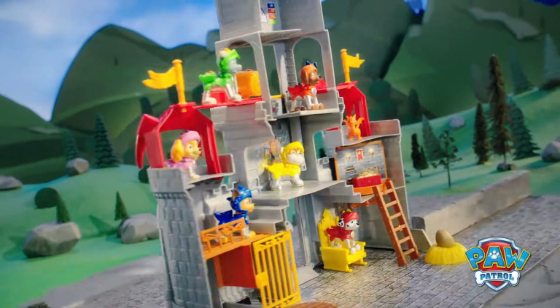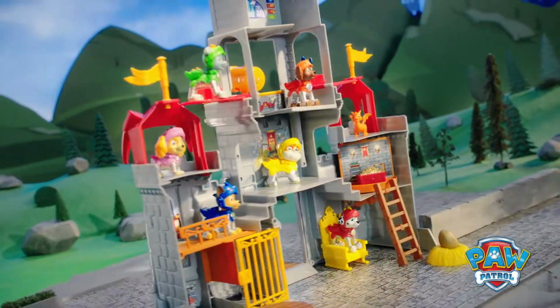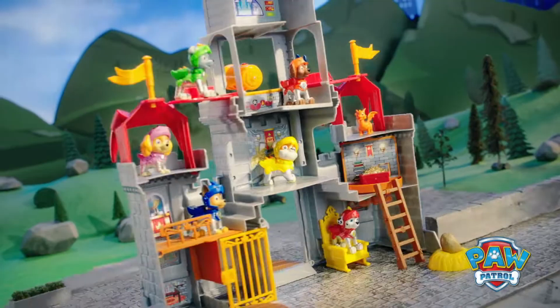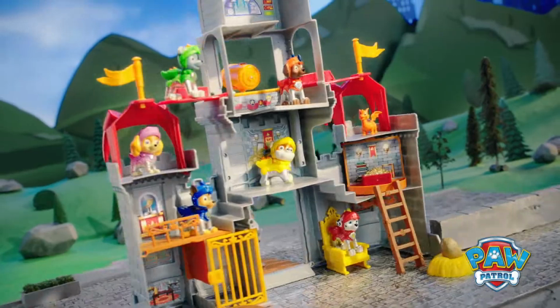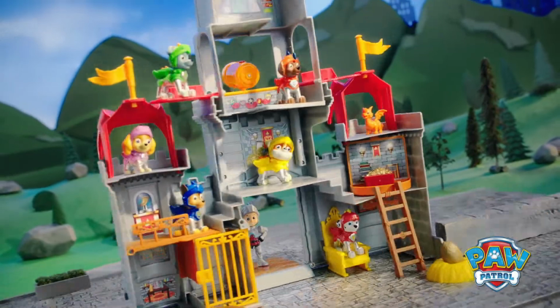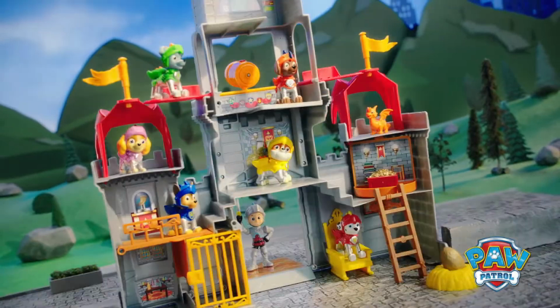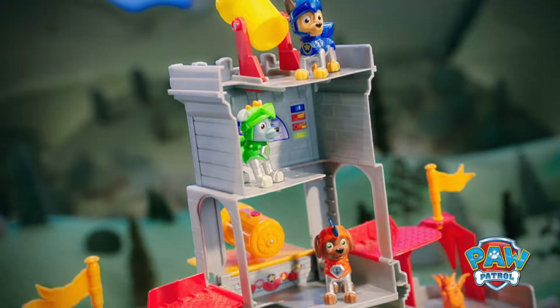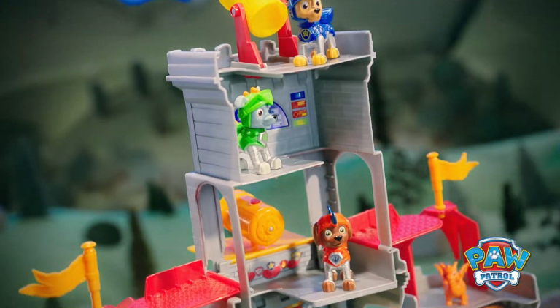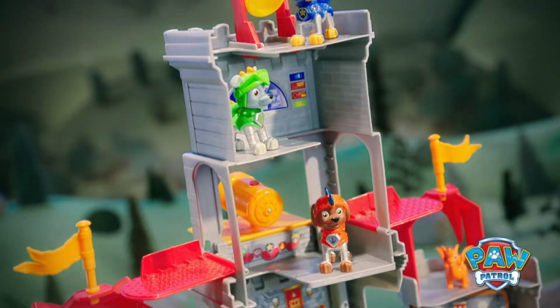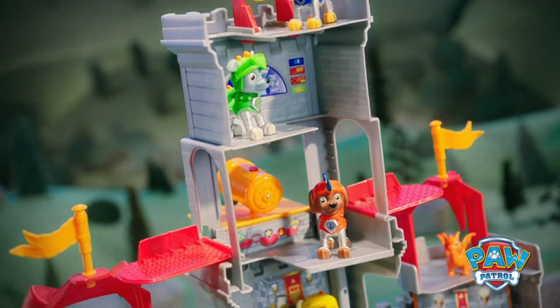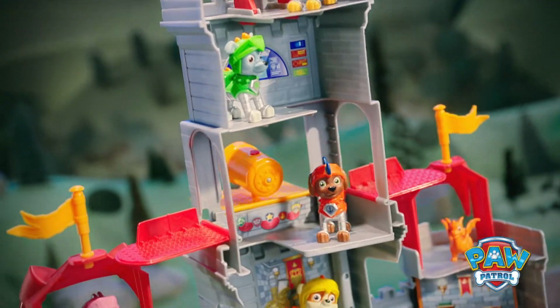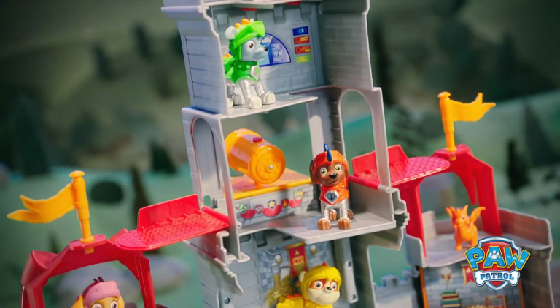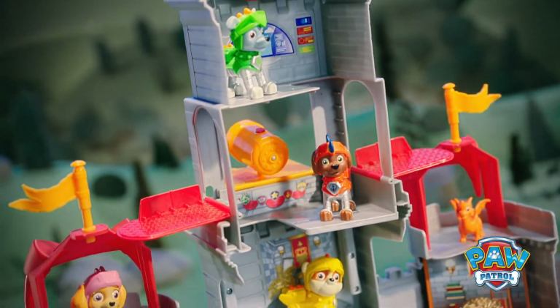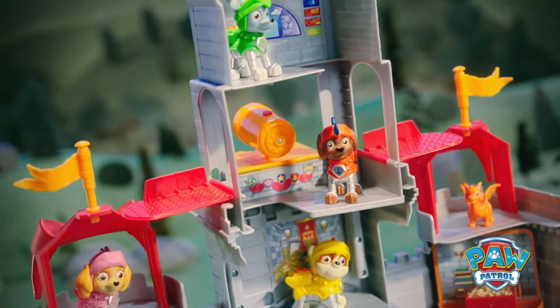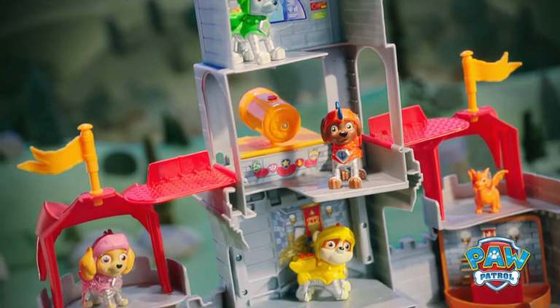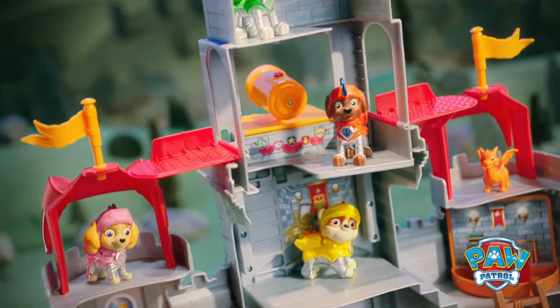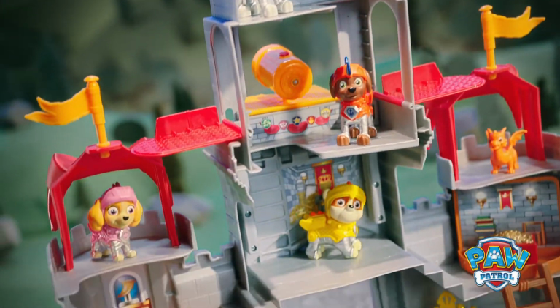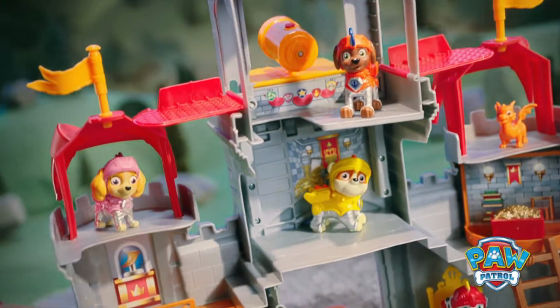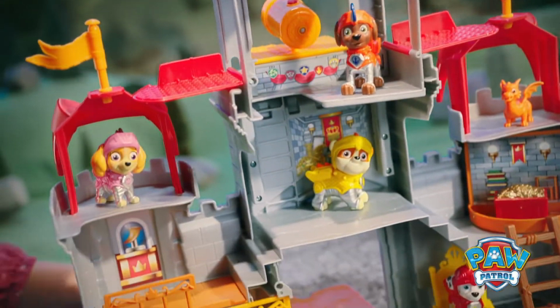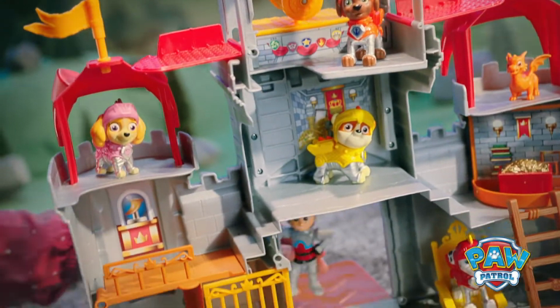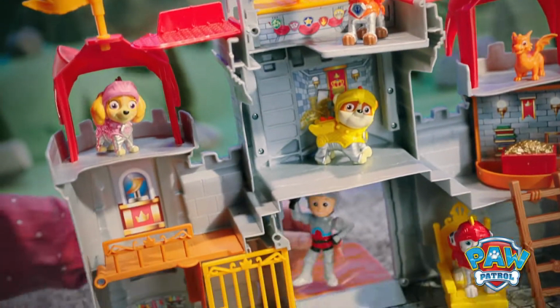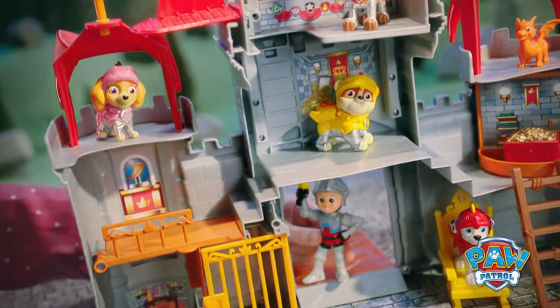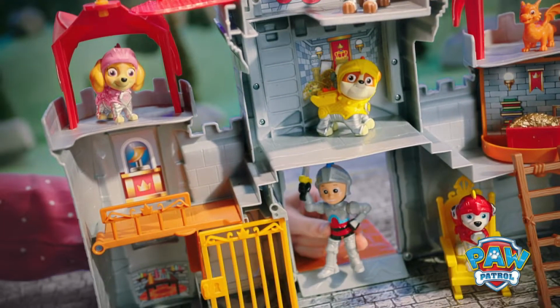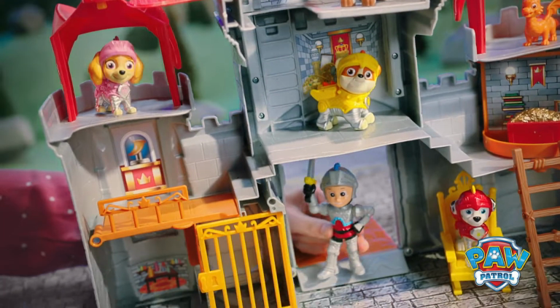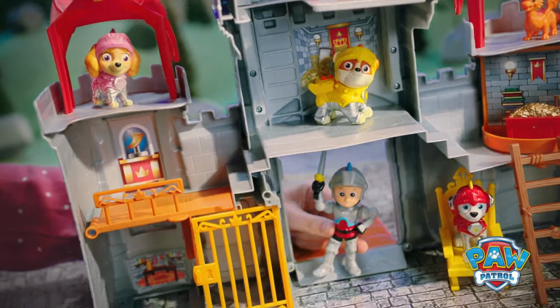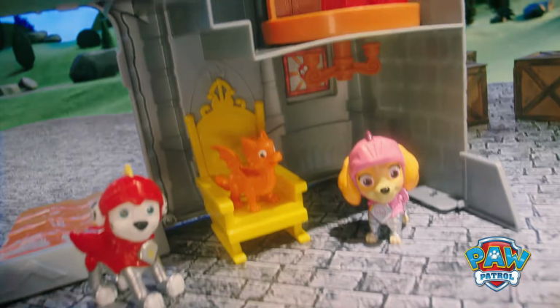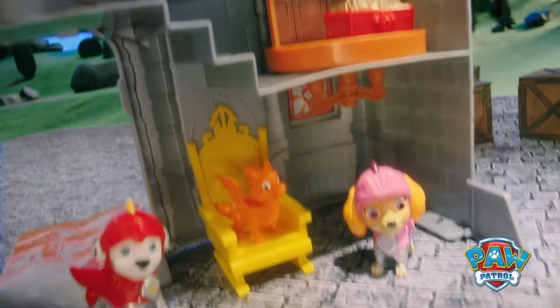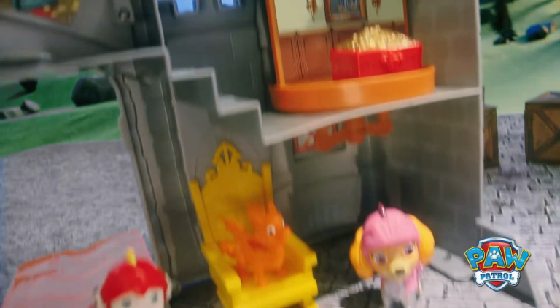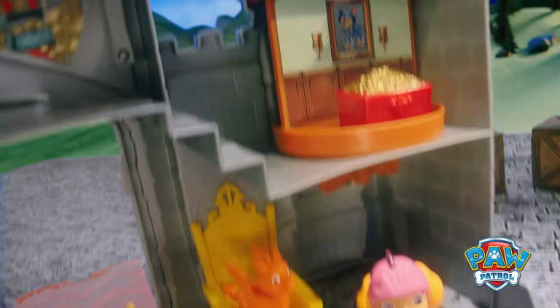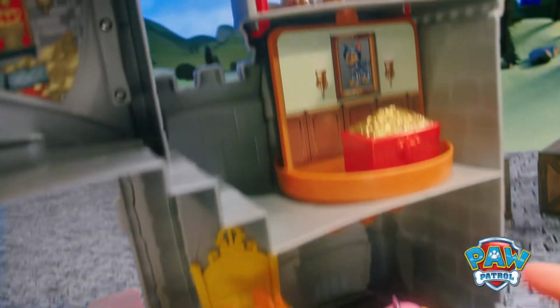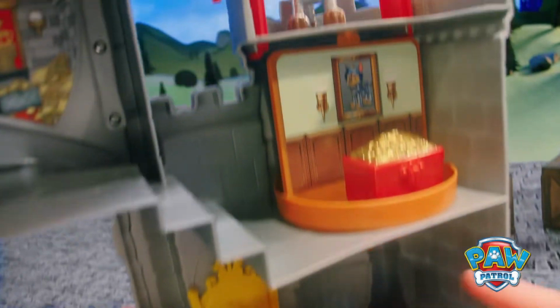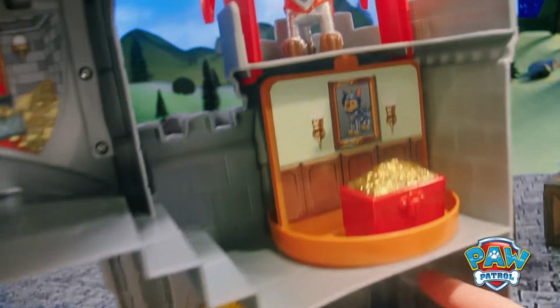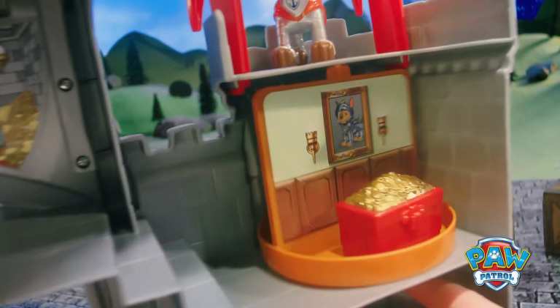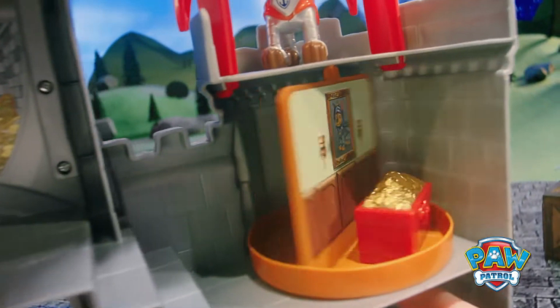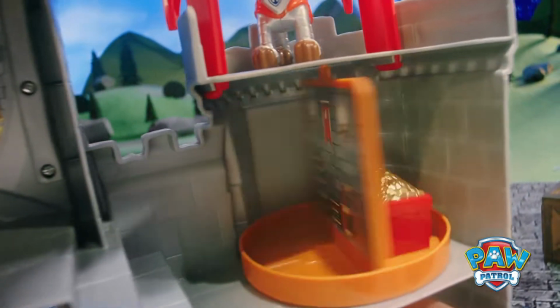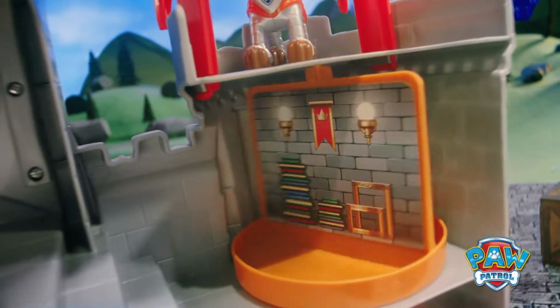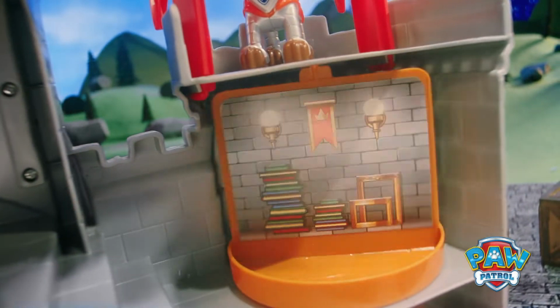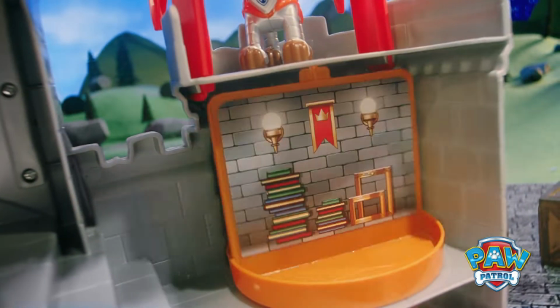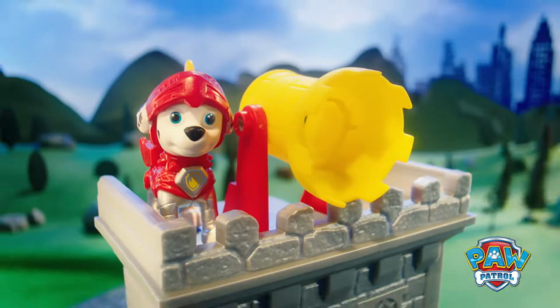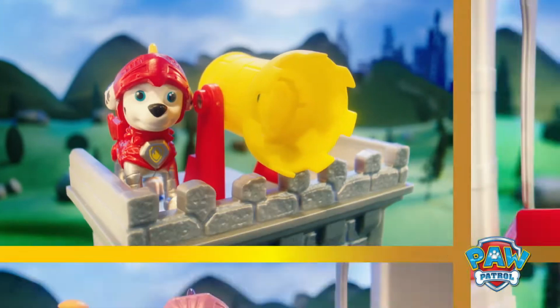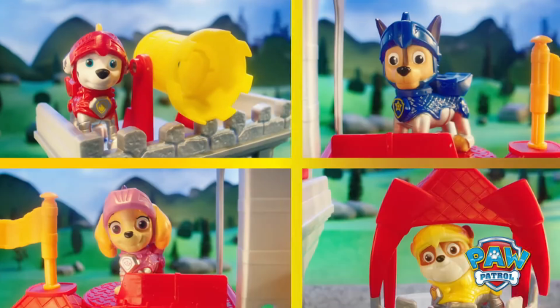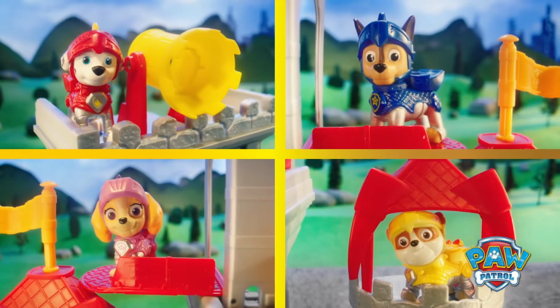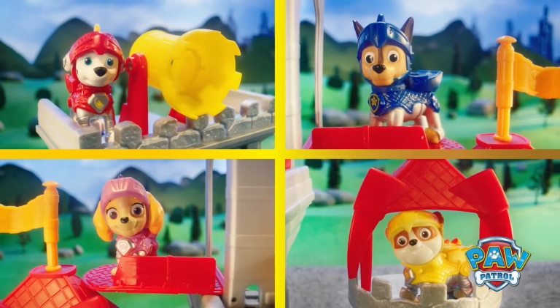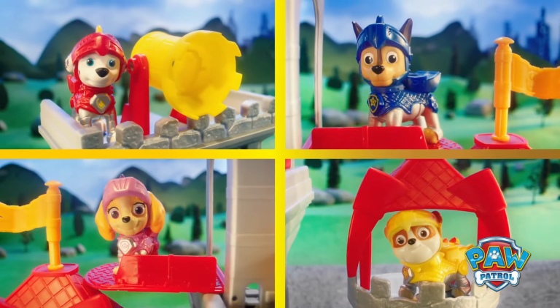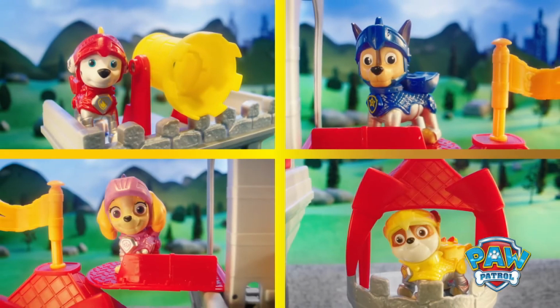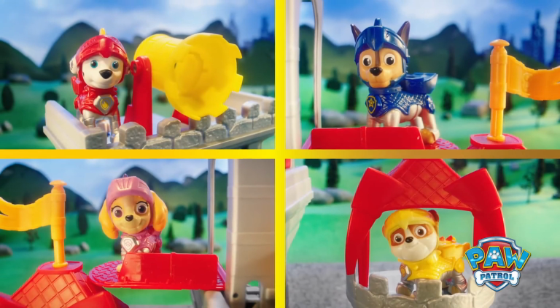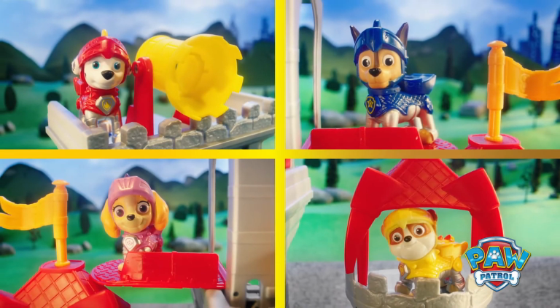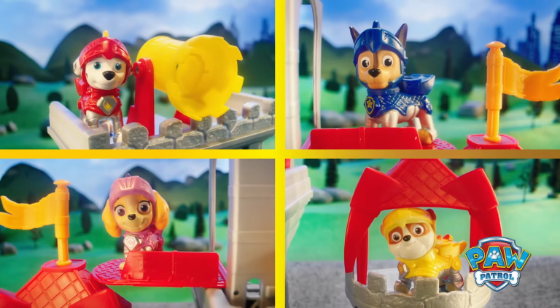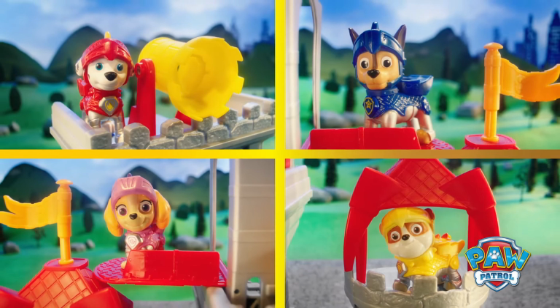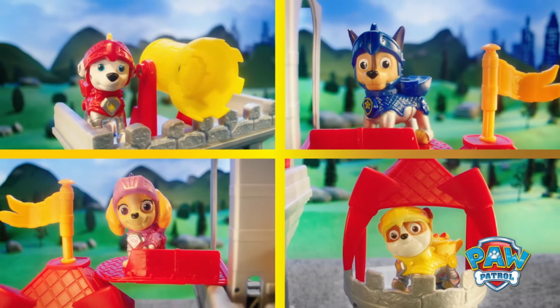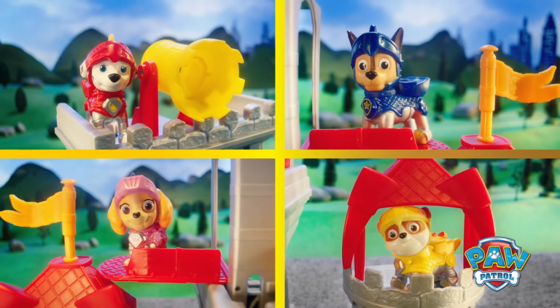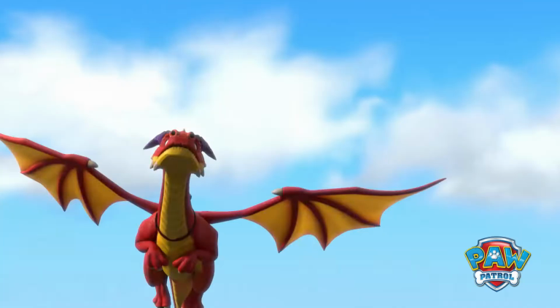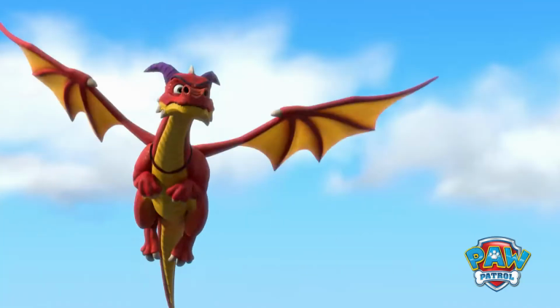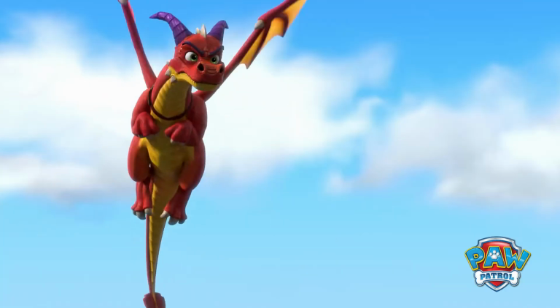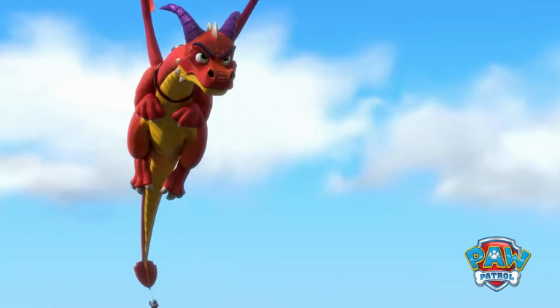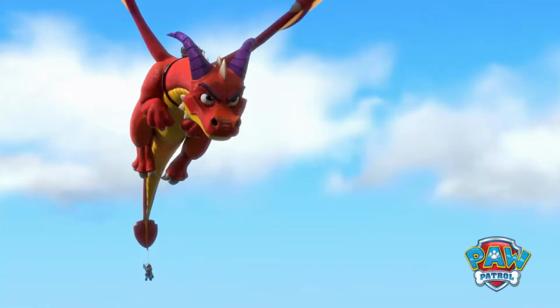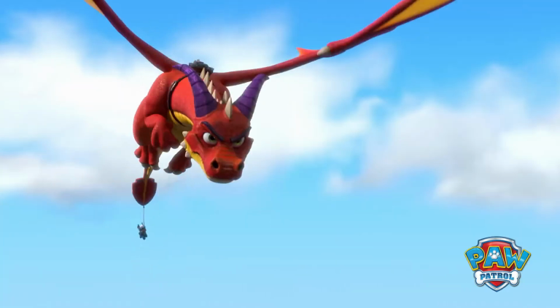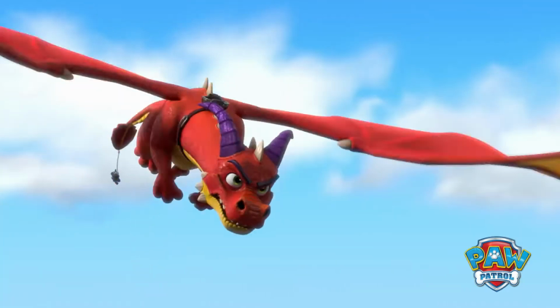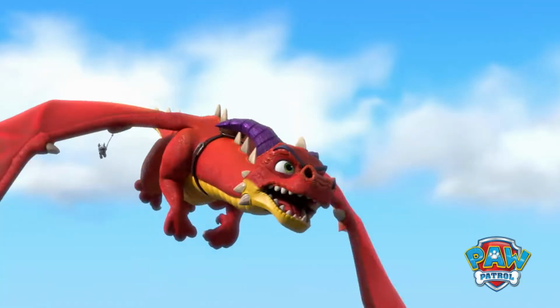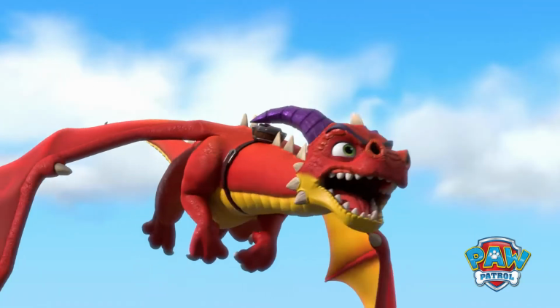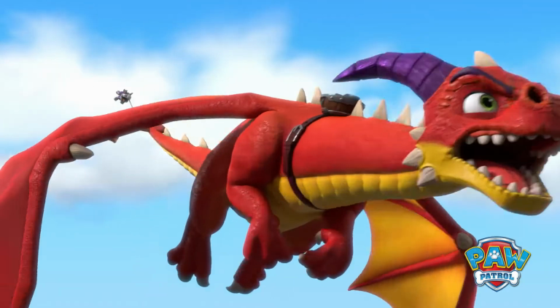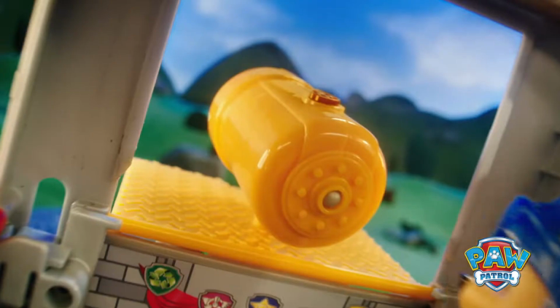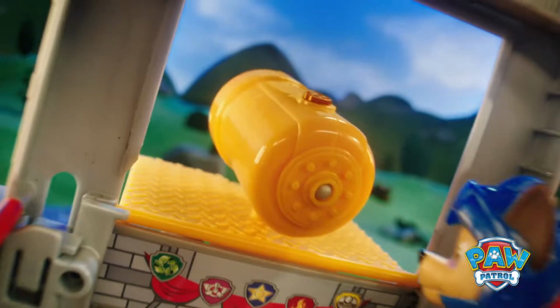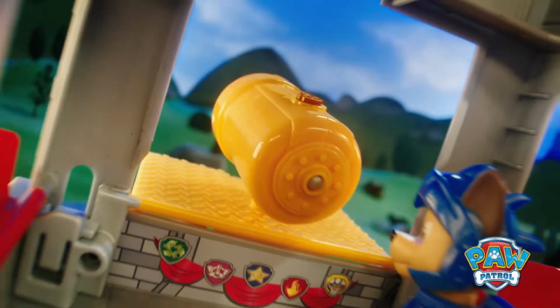So many rooms for Rescue Knights action! Hide the treasure! Take position! Rescue Knights! Let's do this!